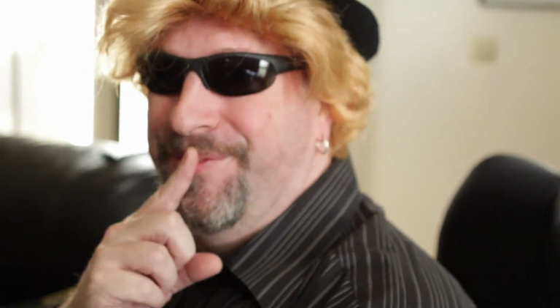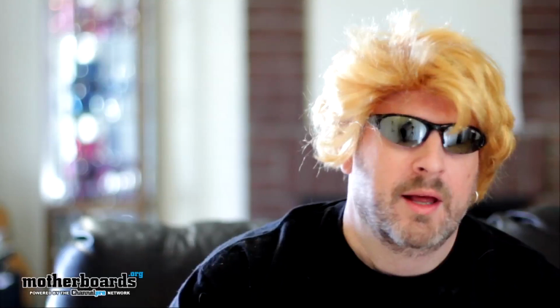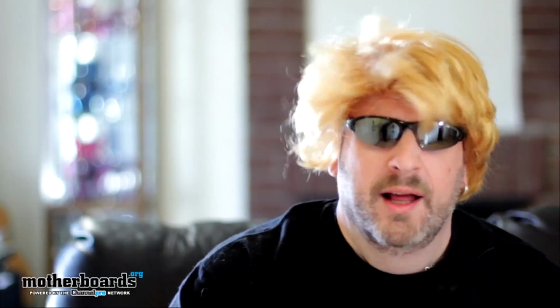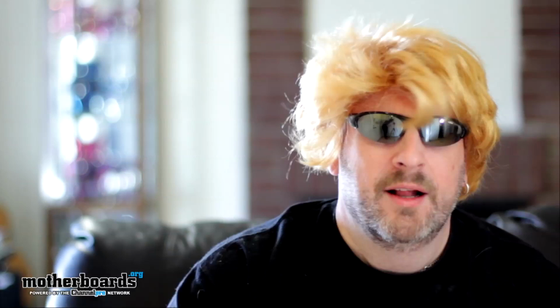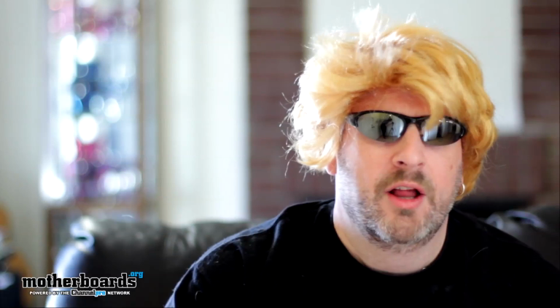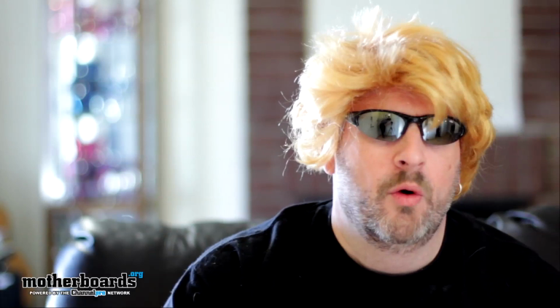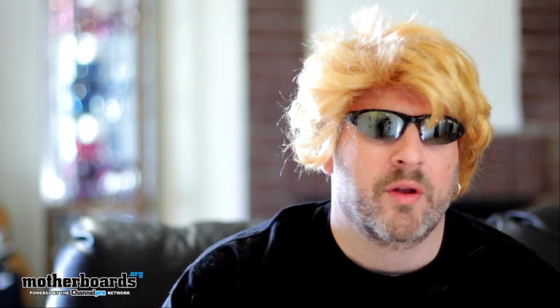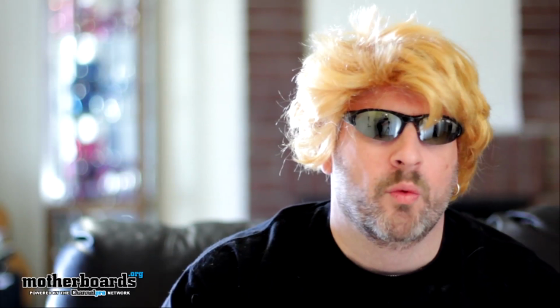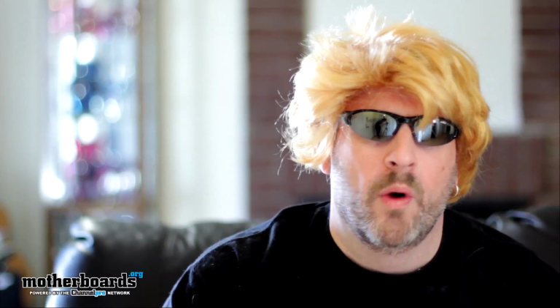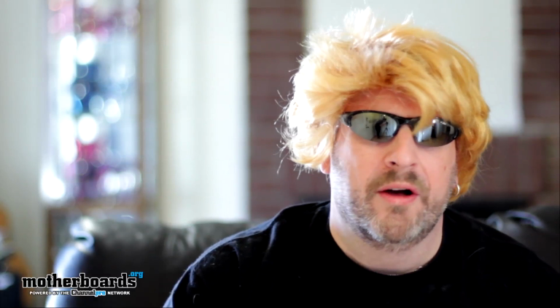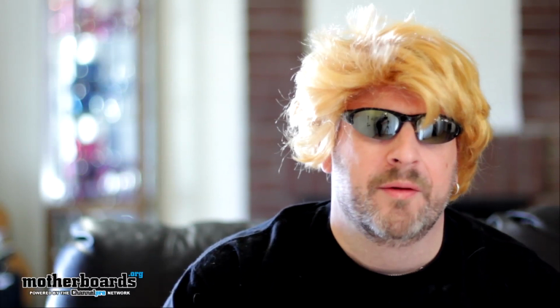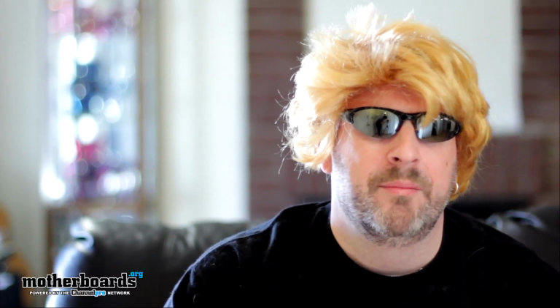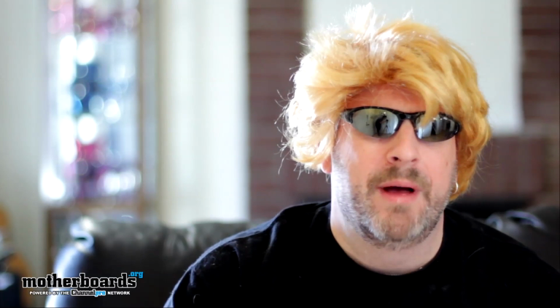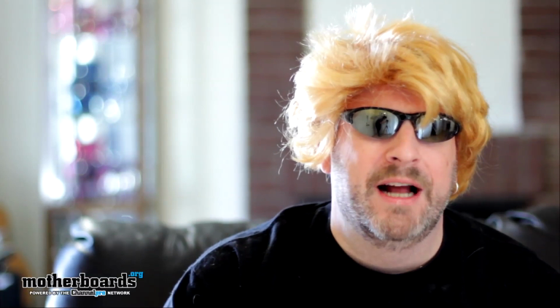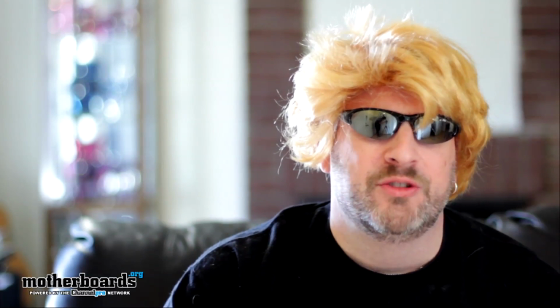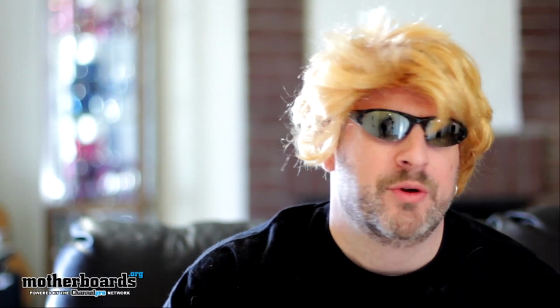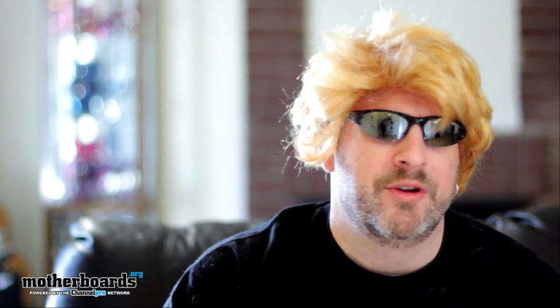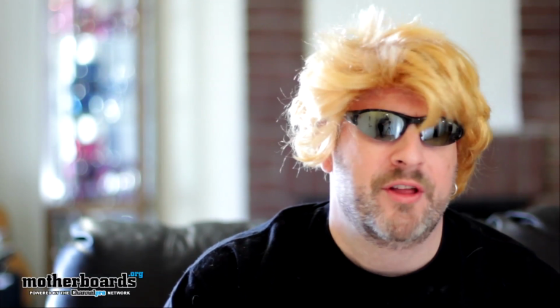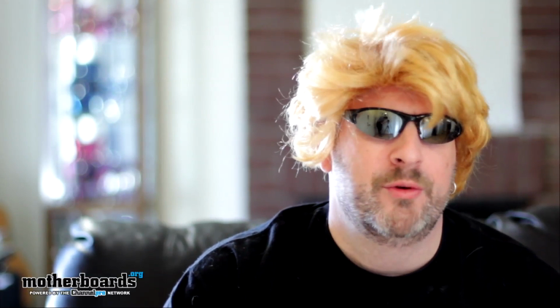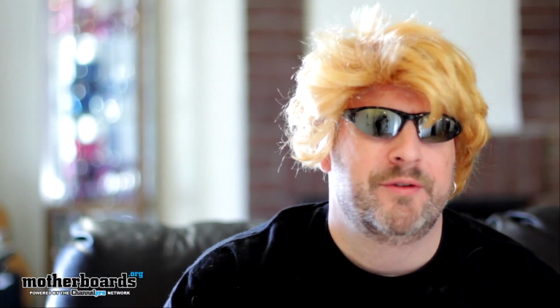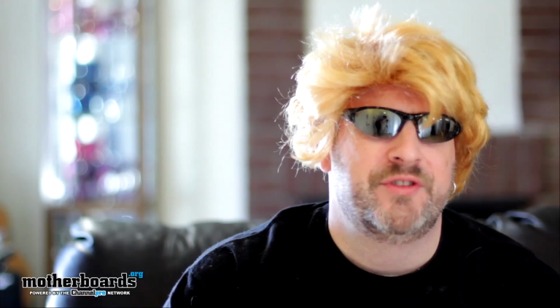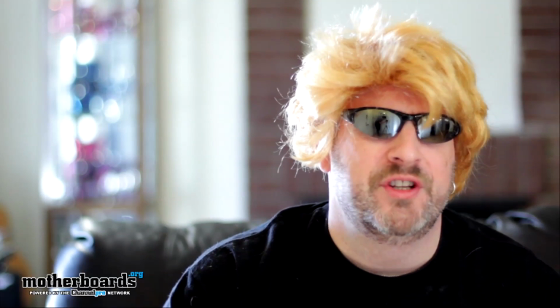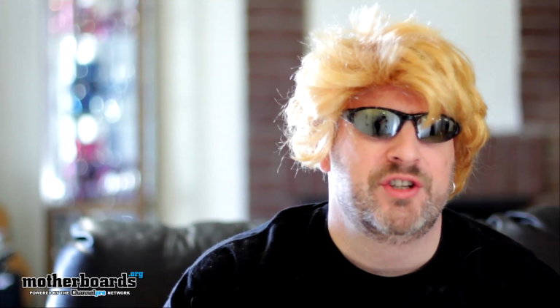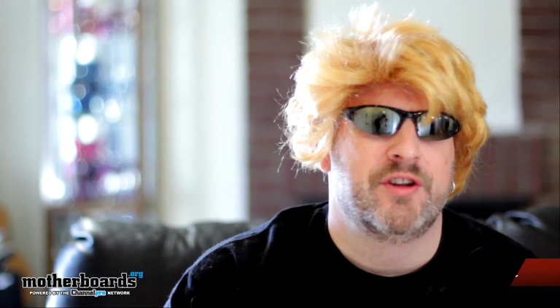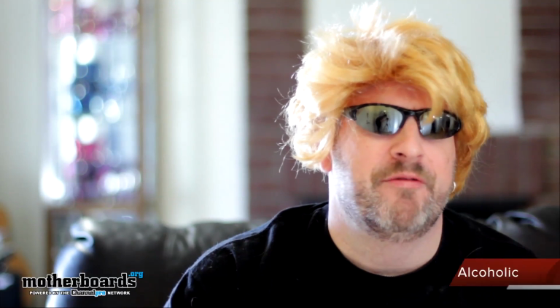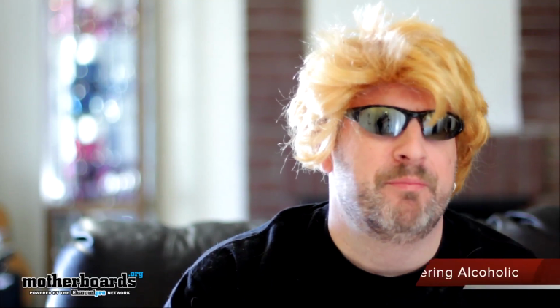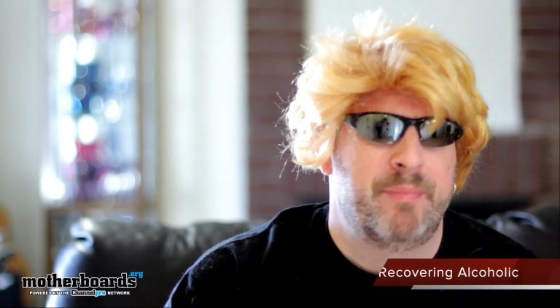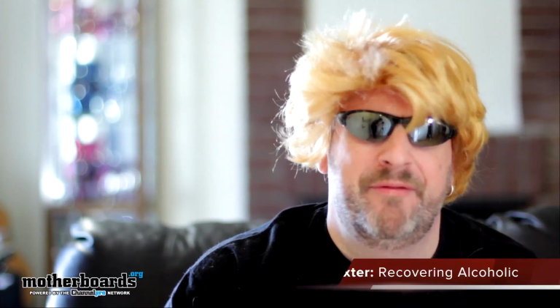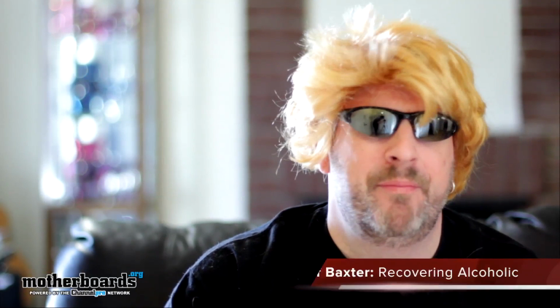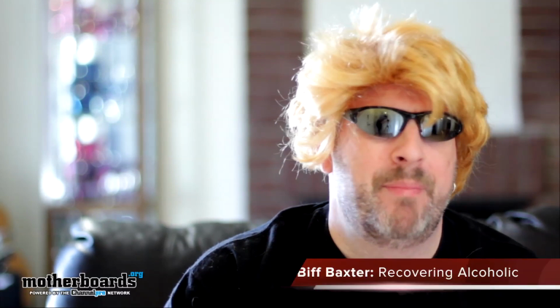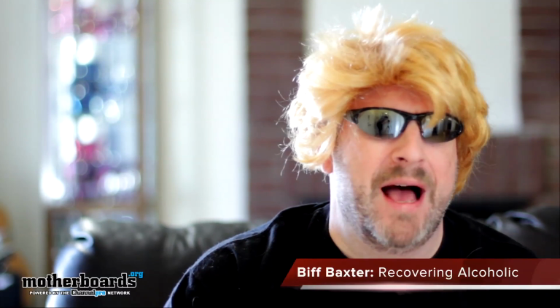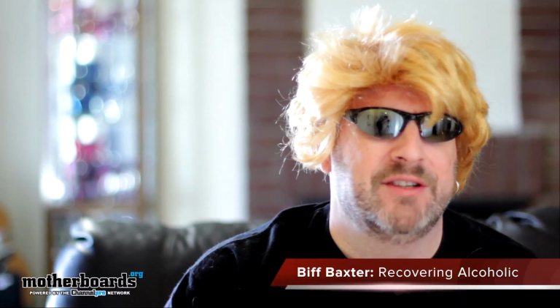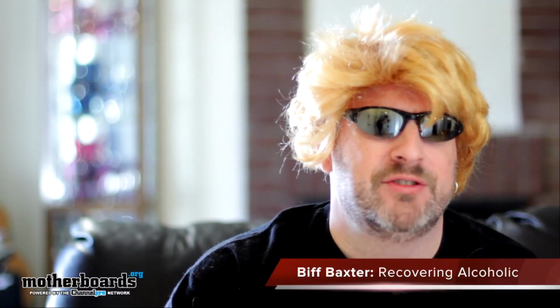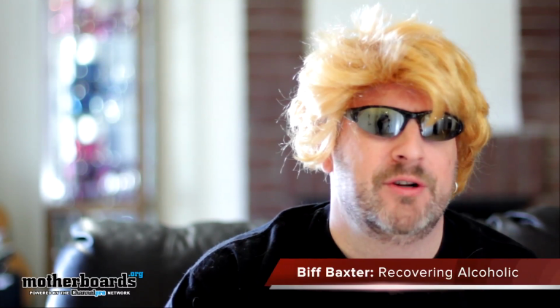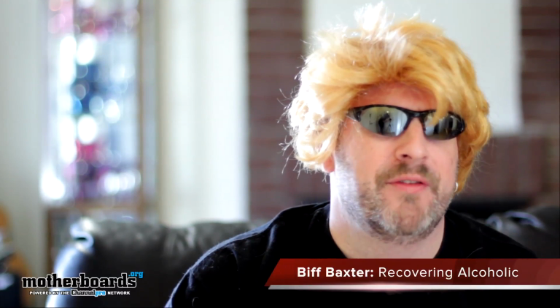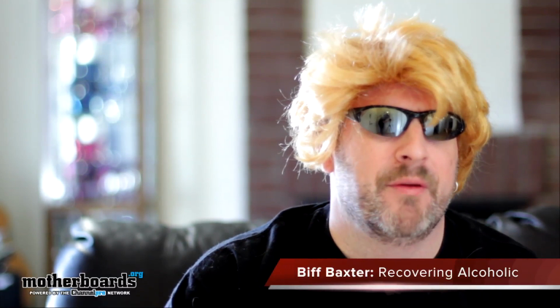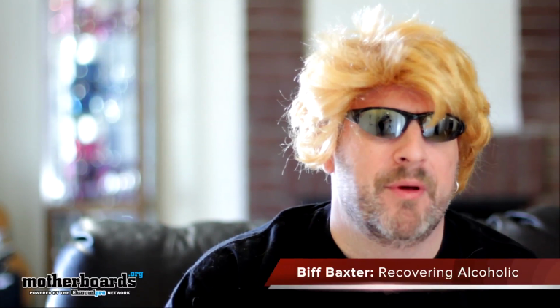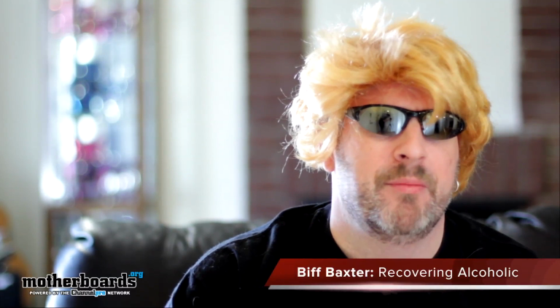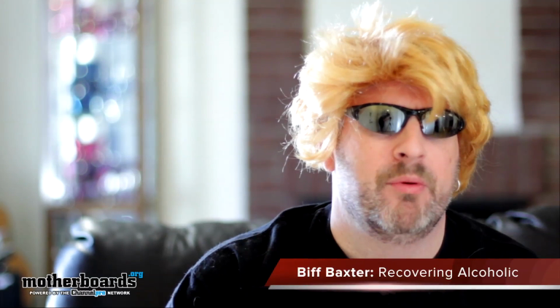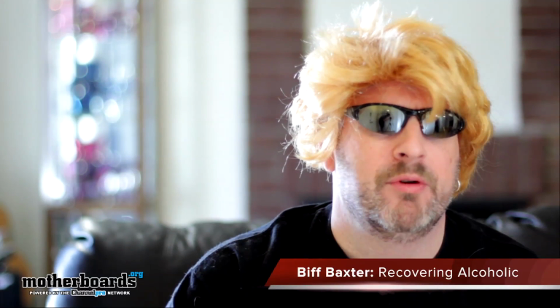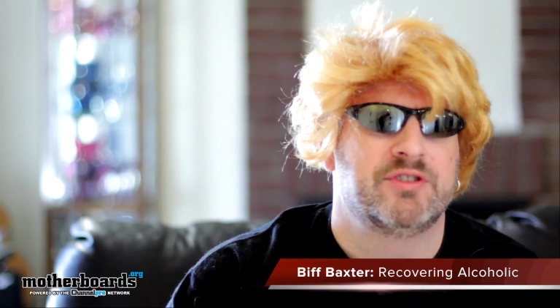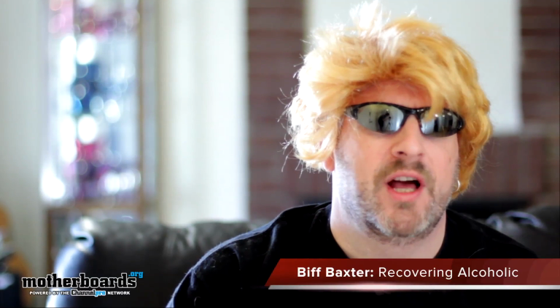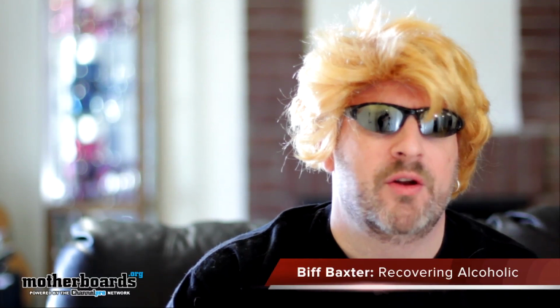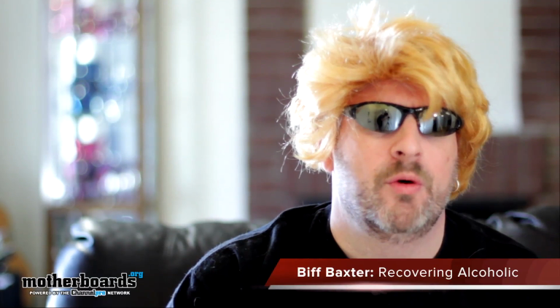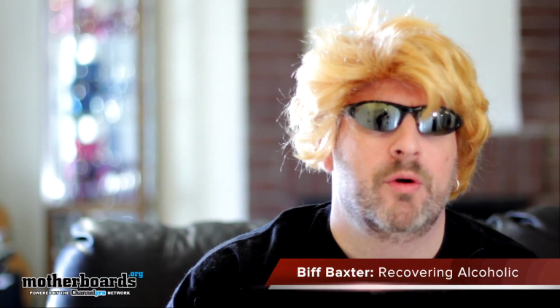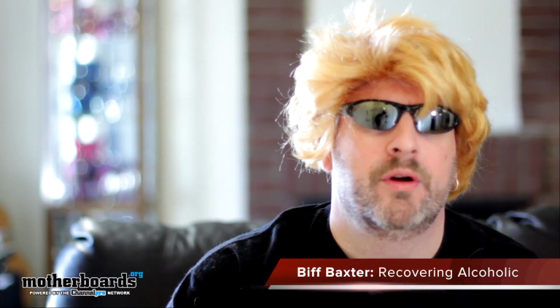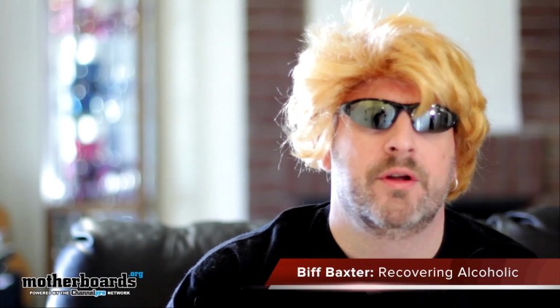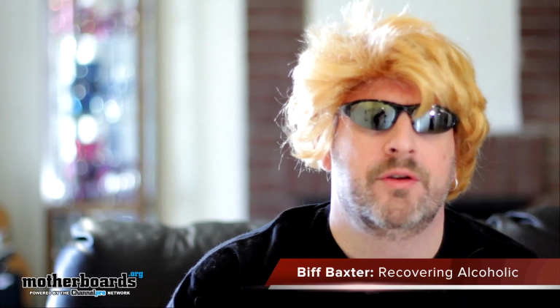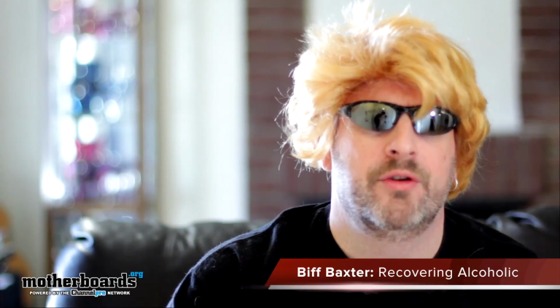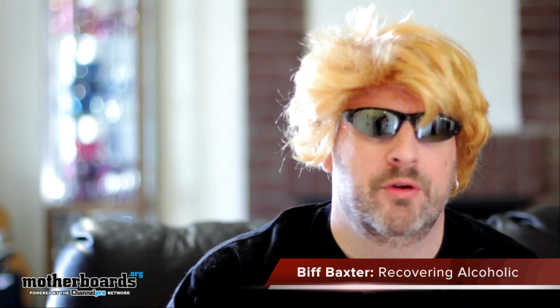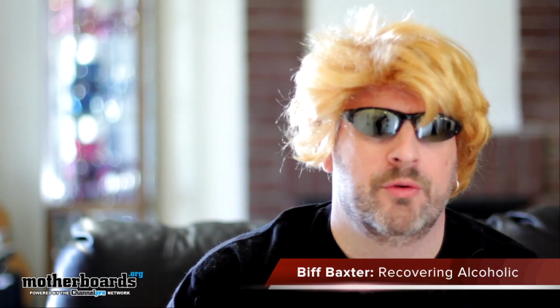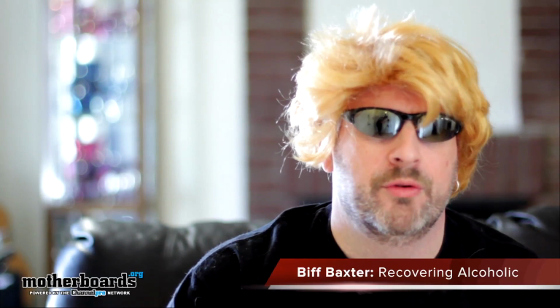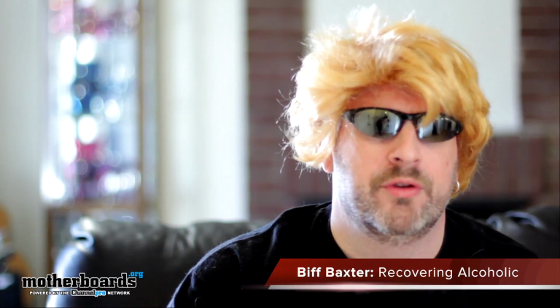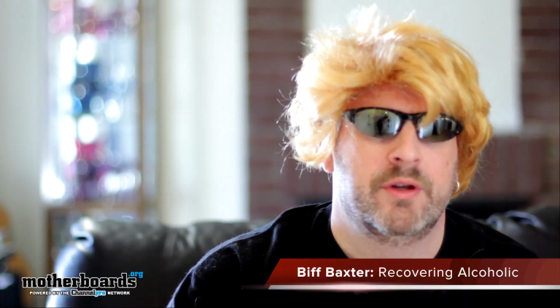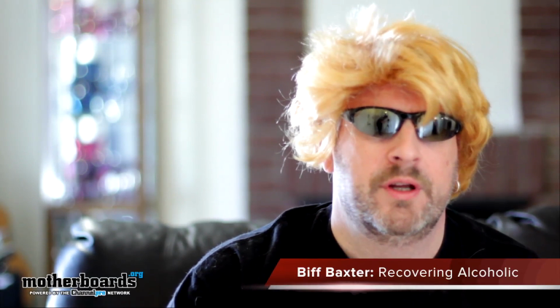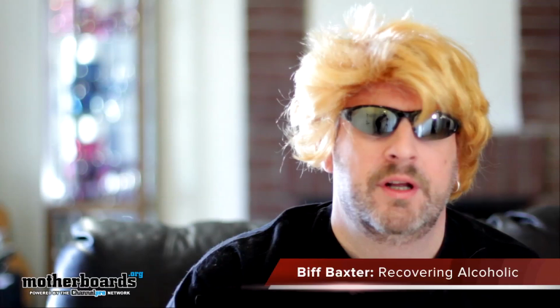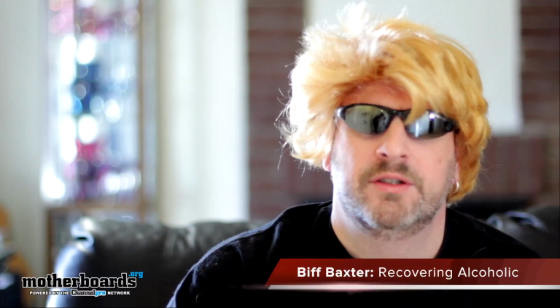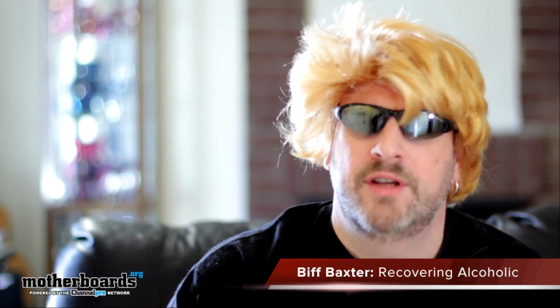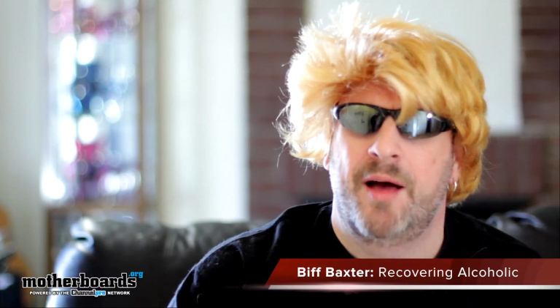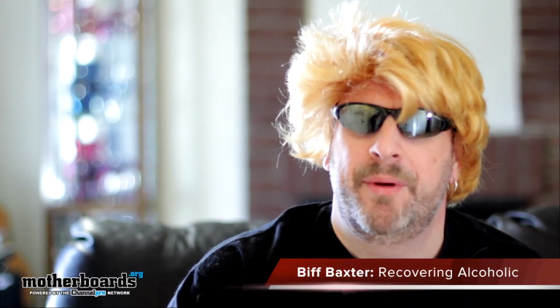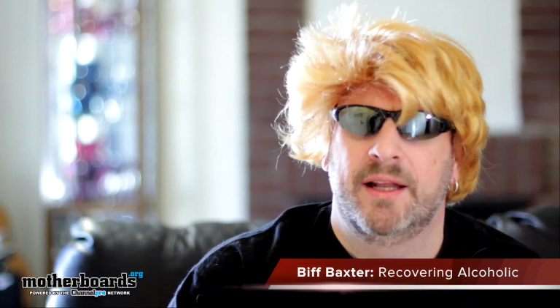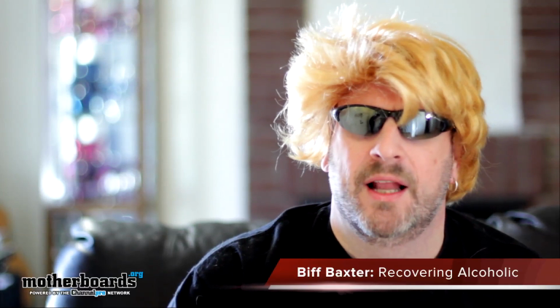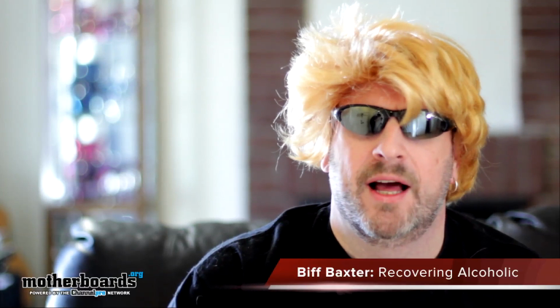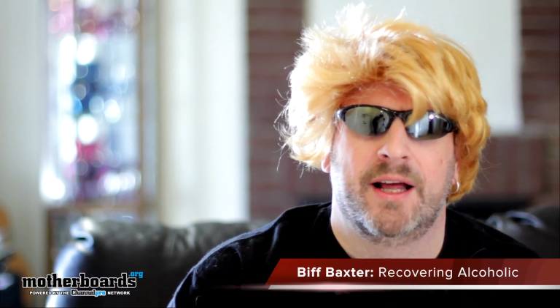Hello and welcome back to another edition of Biff Baxter and the Motherboards.org news. Top headlines.